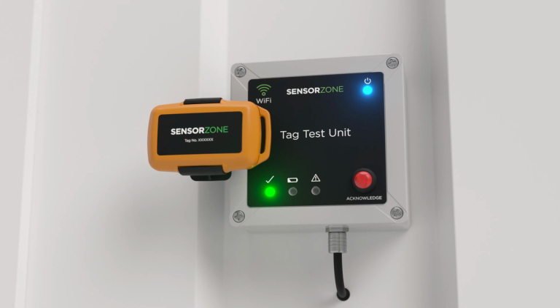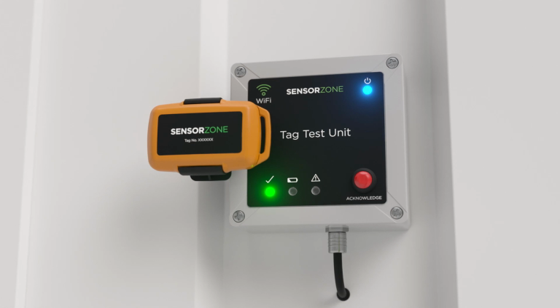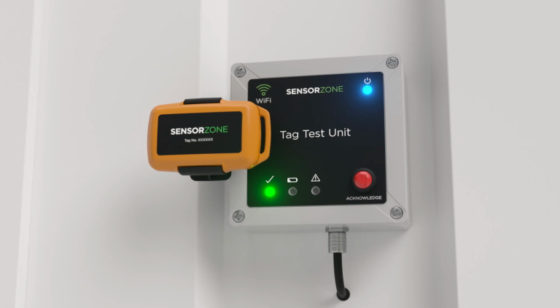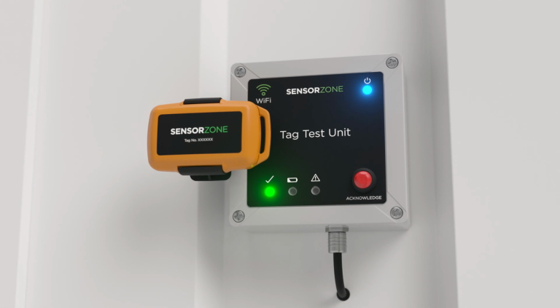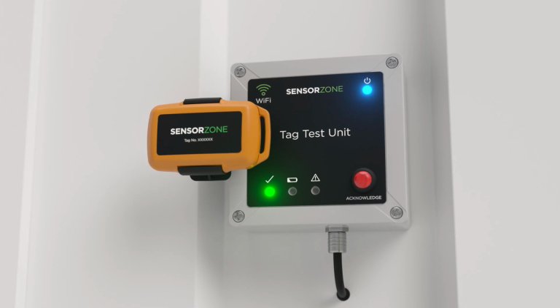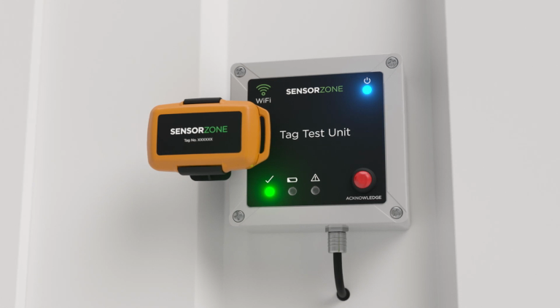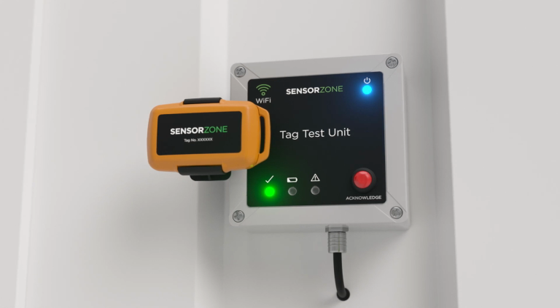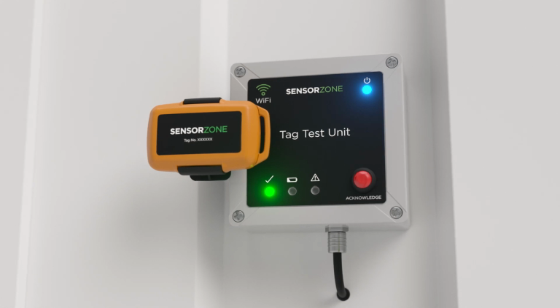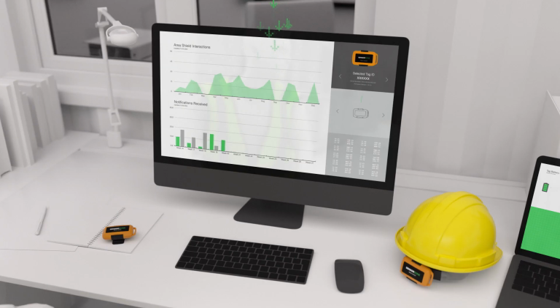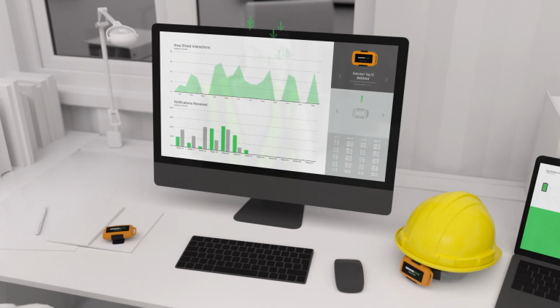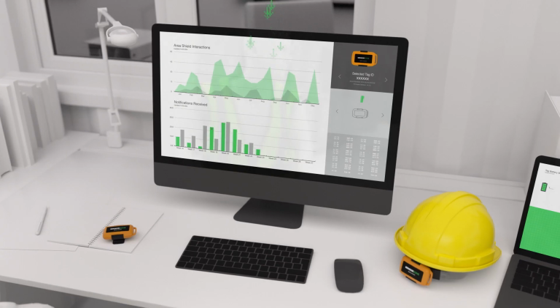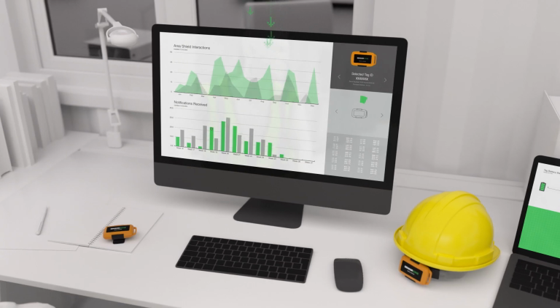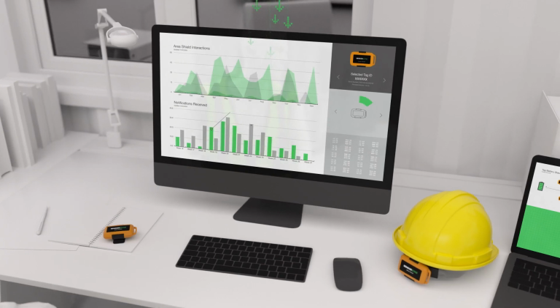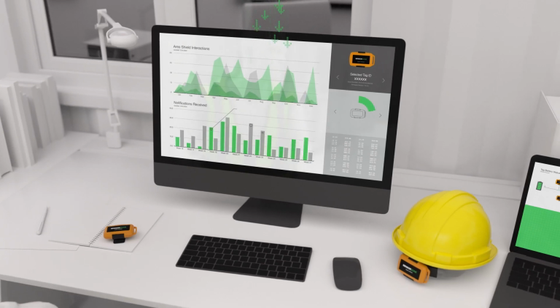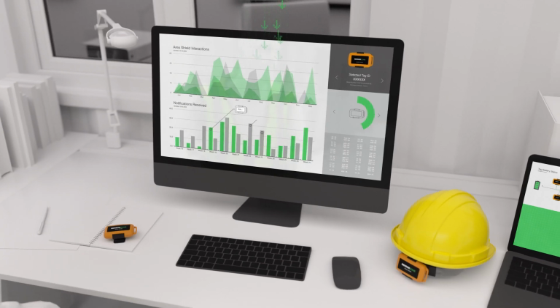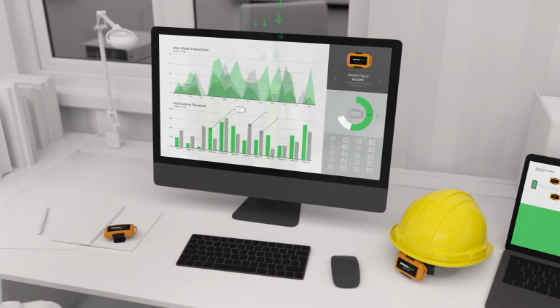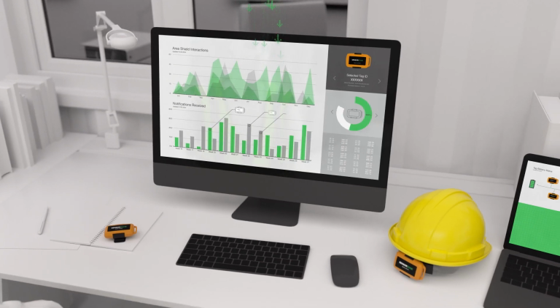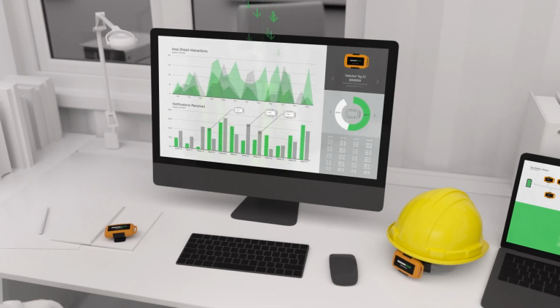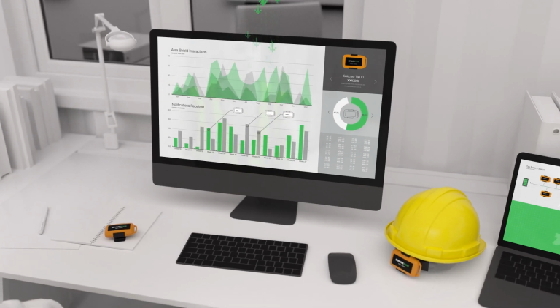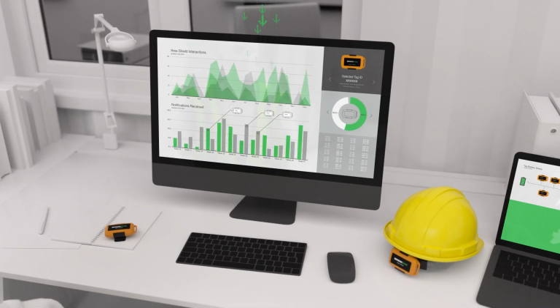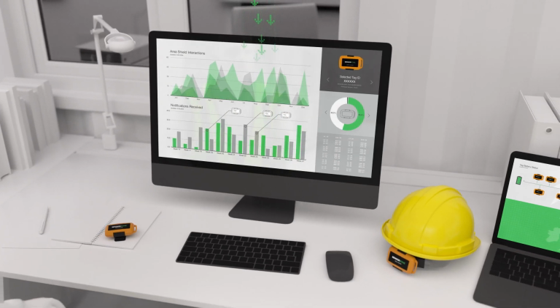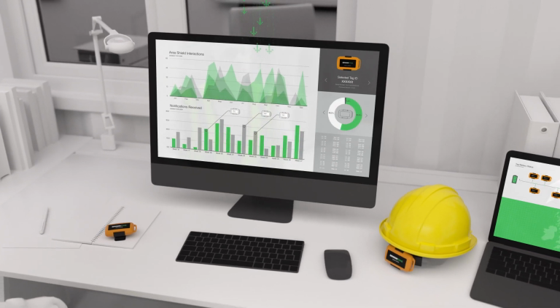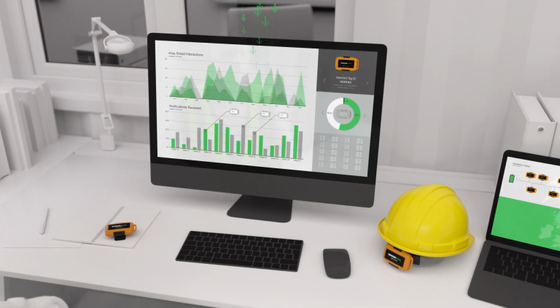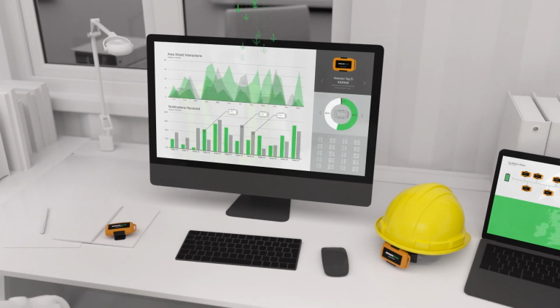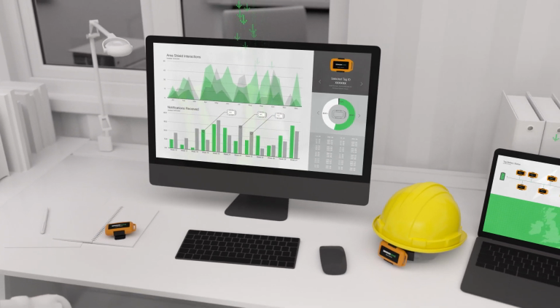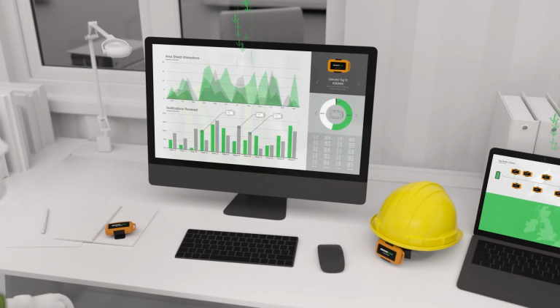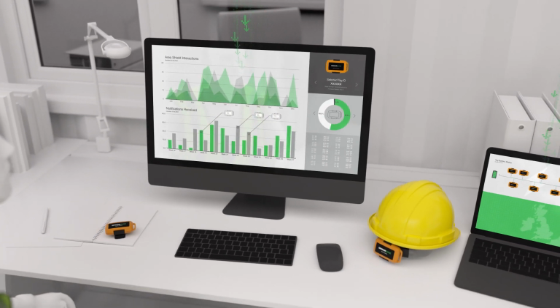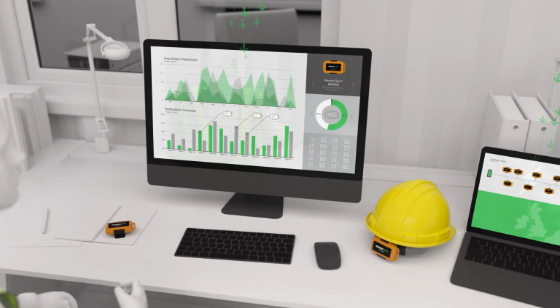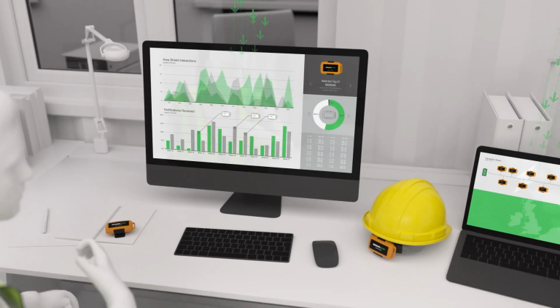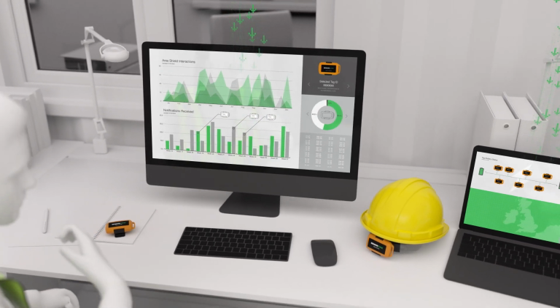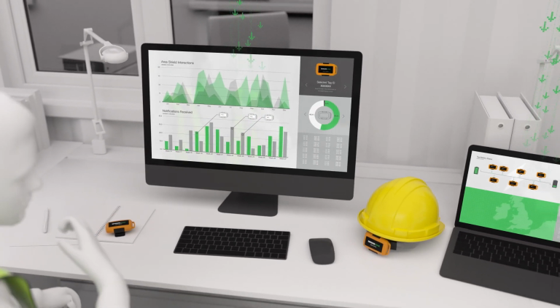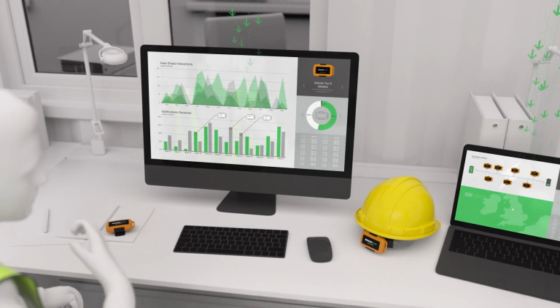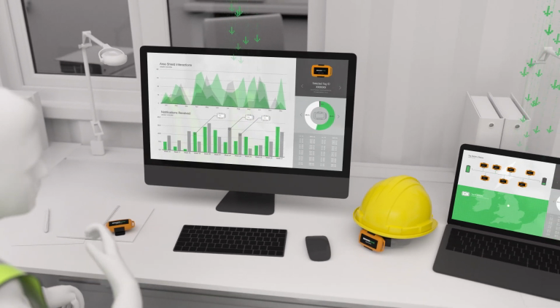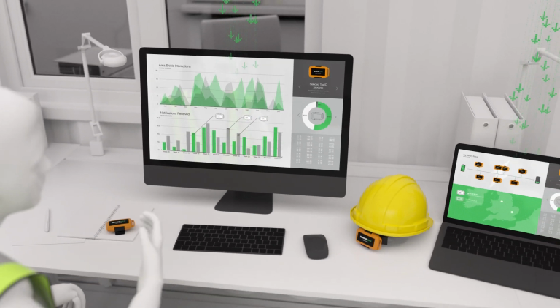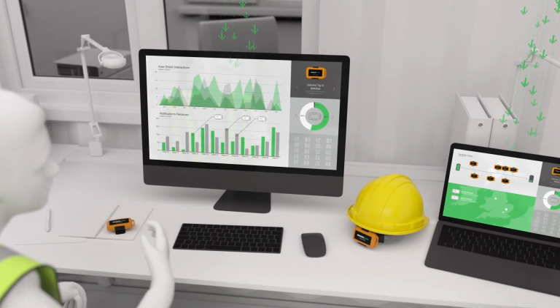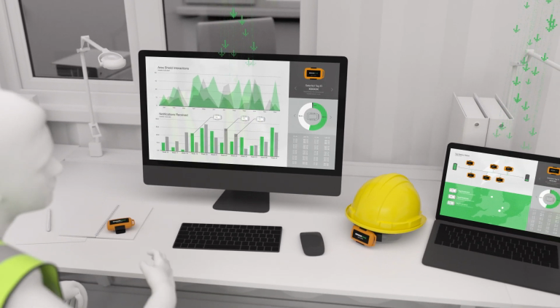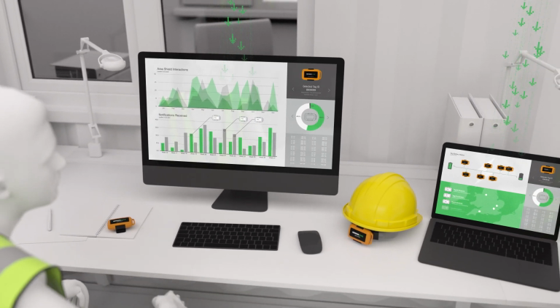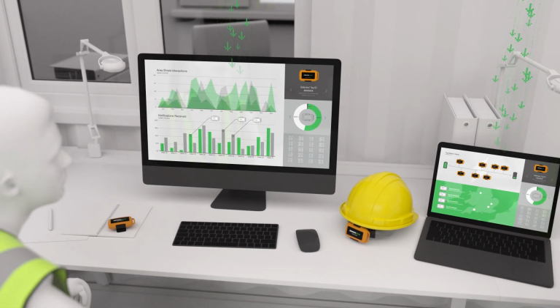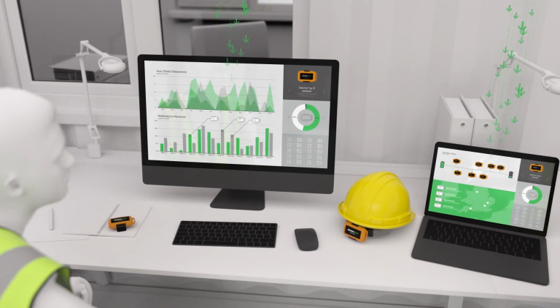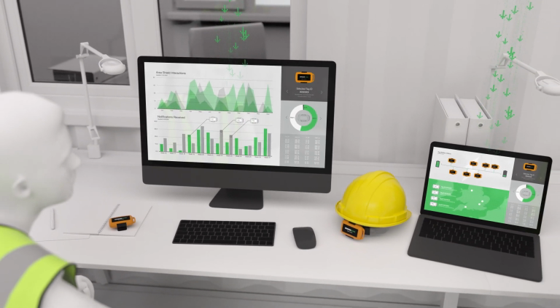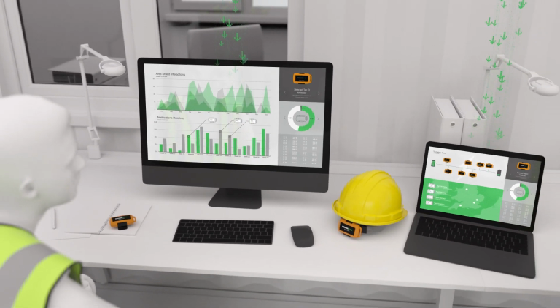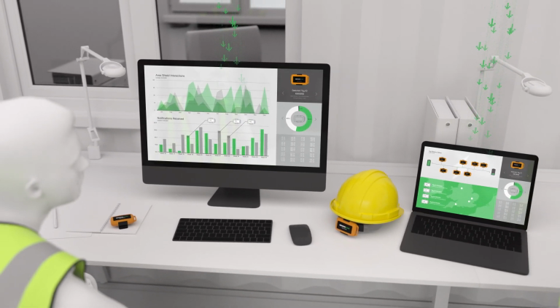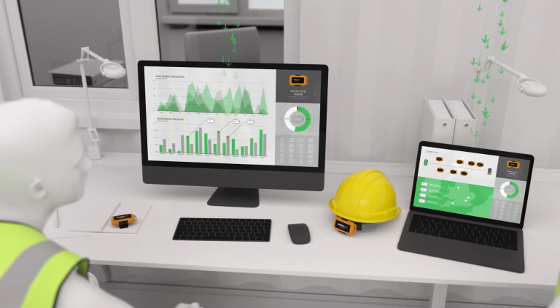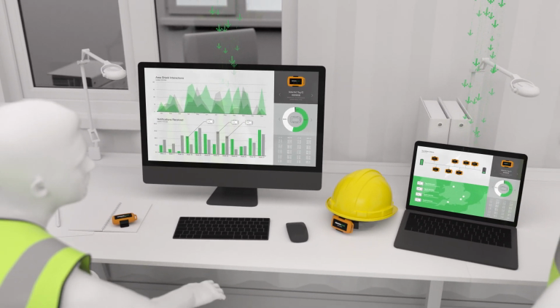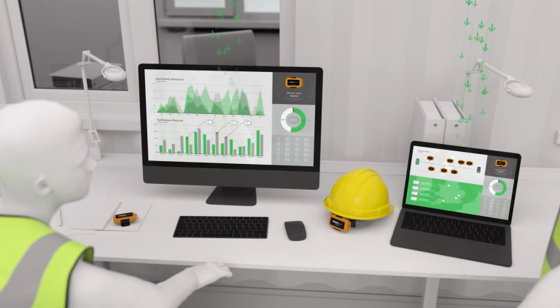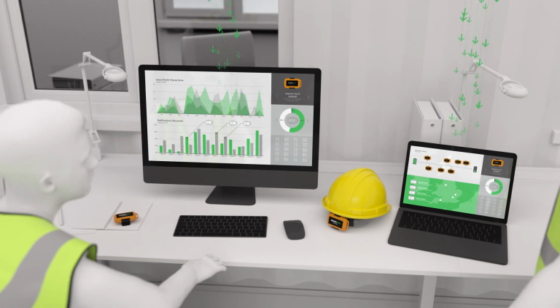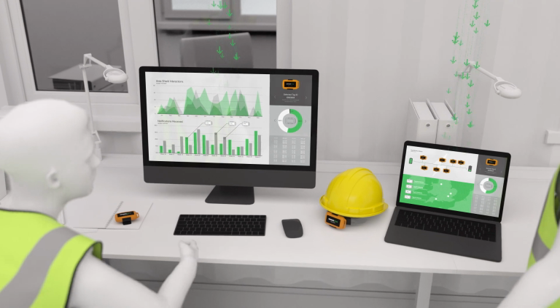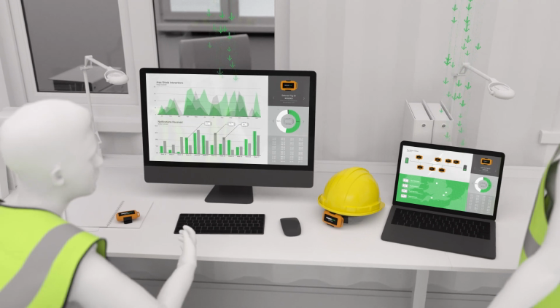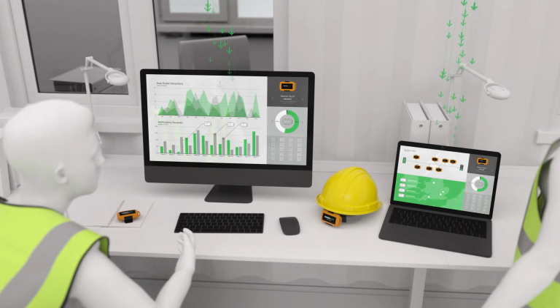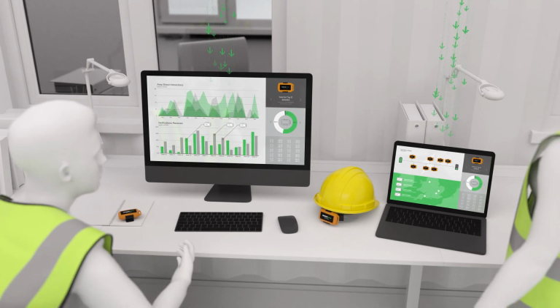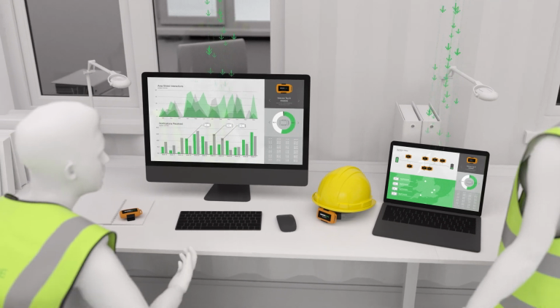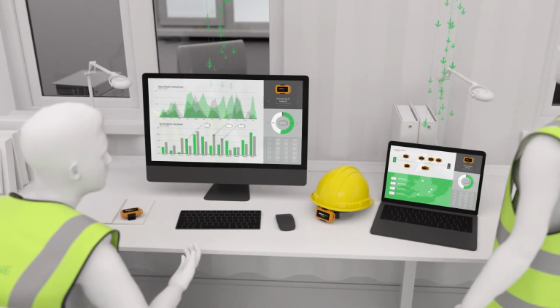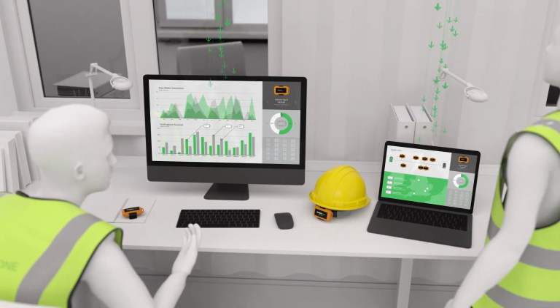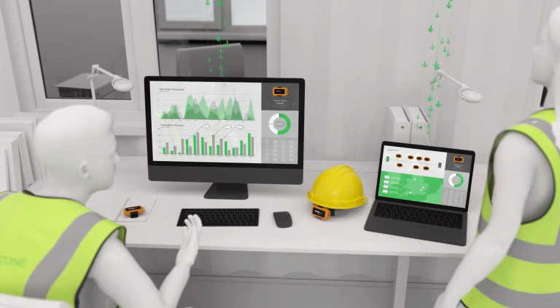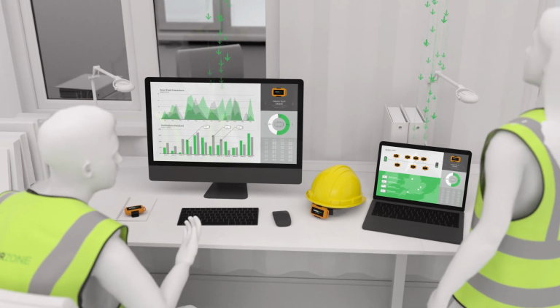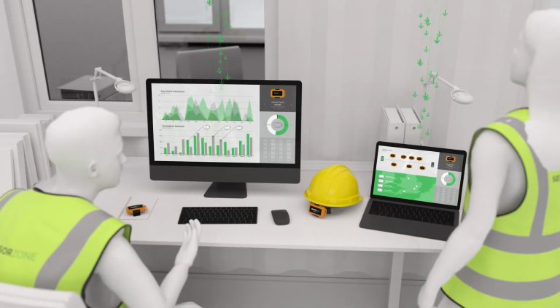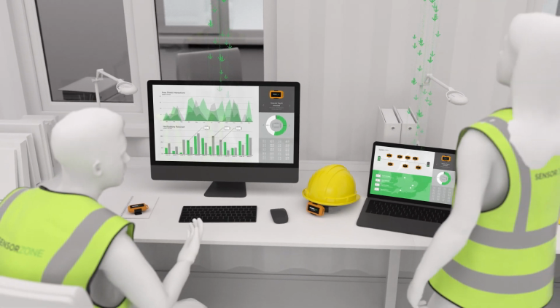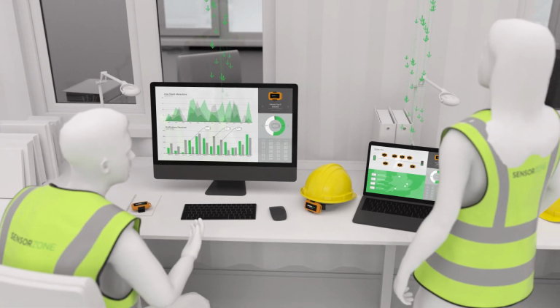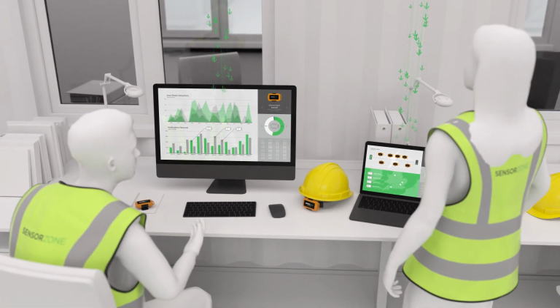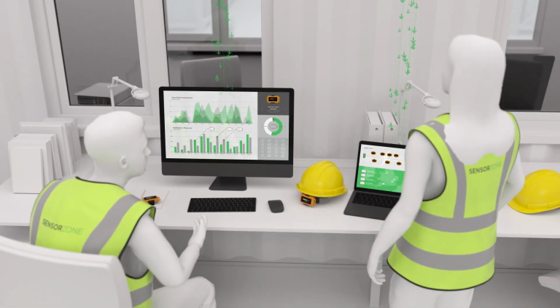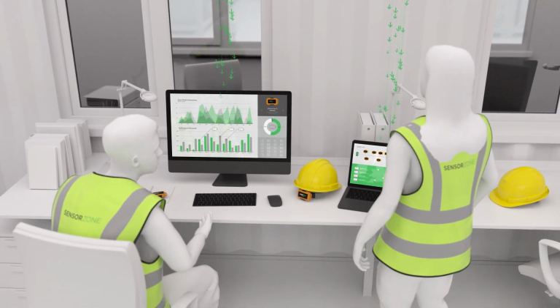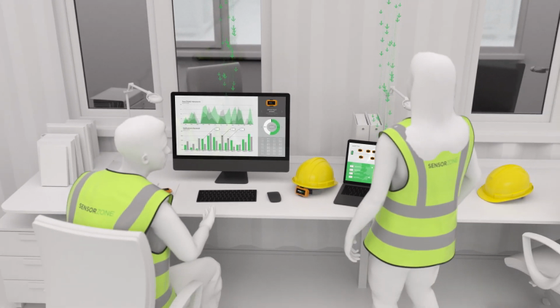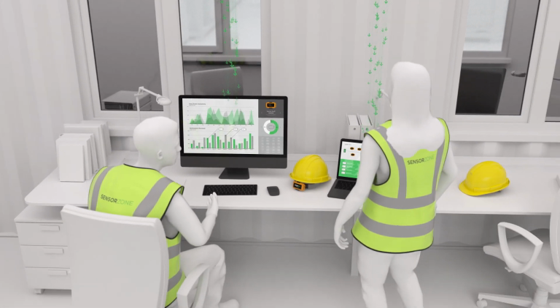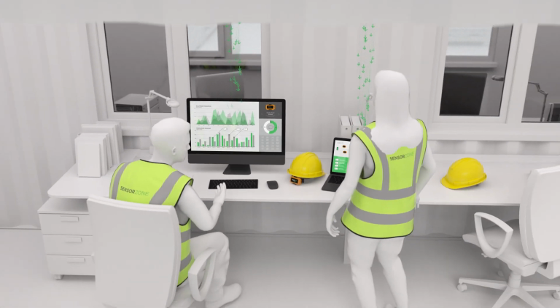All activity is recorded, enabling the proactive management of working practices and to support a positive safety culture.